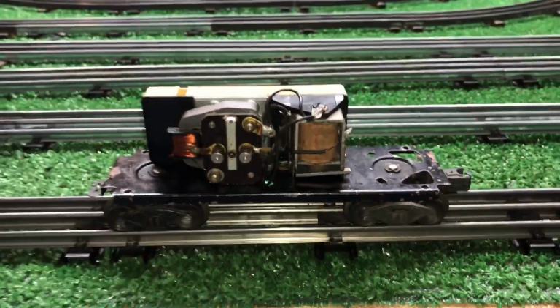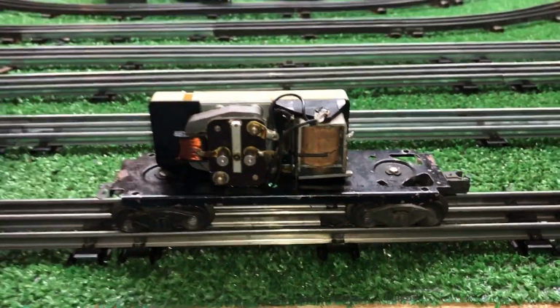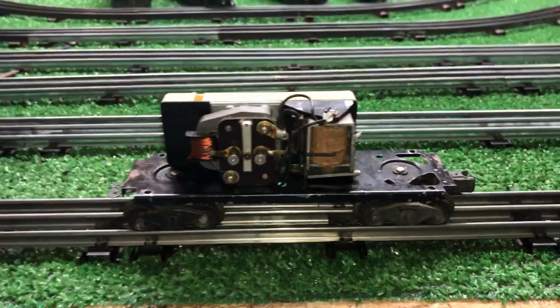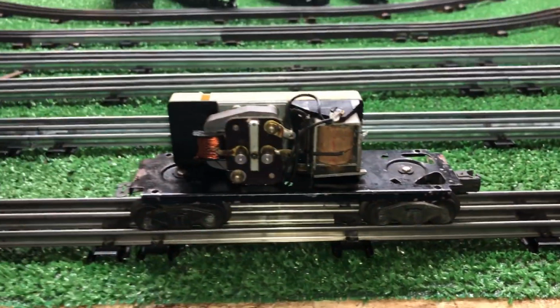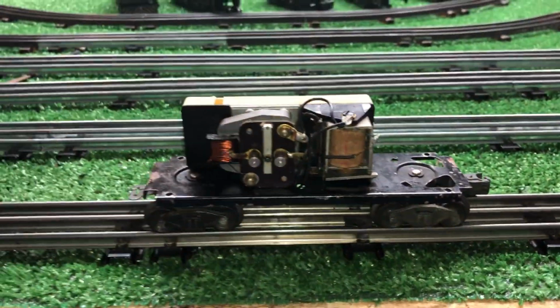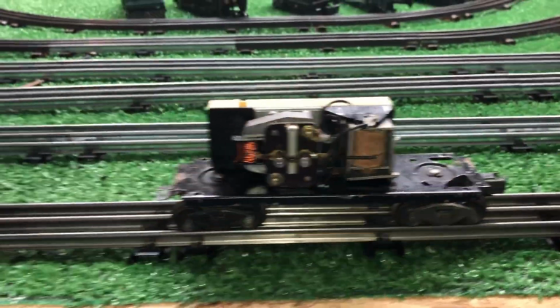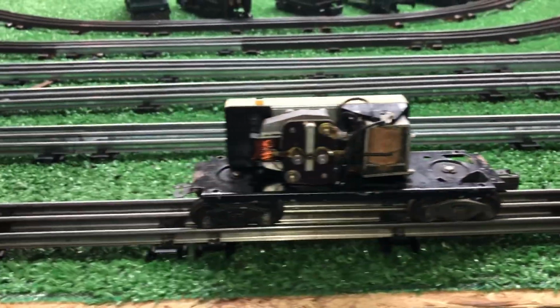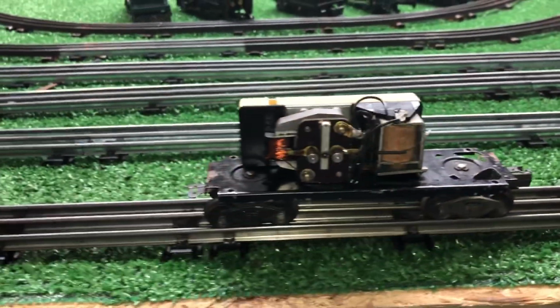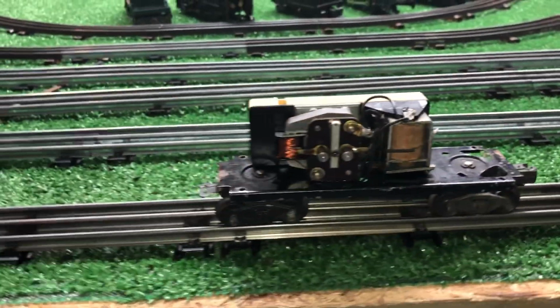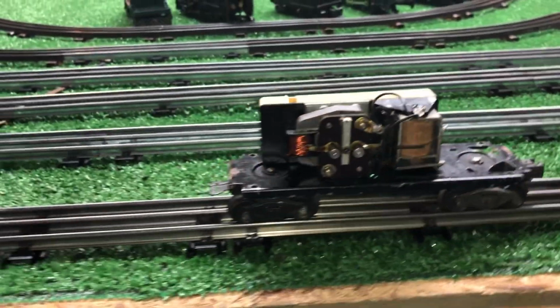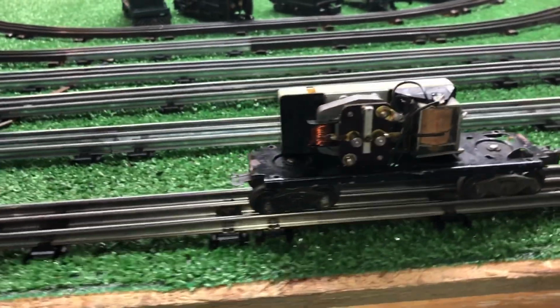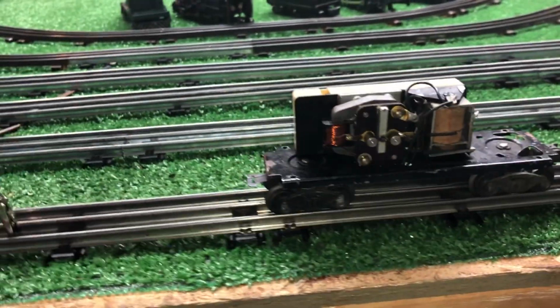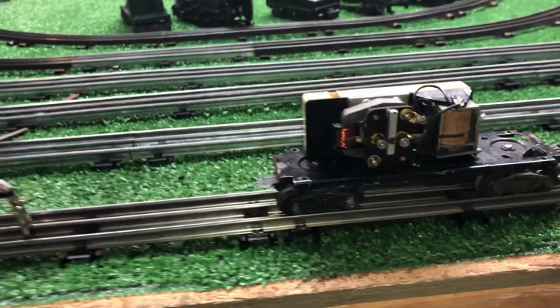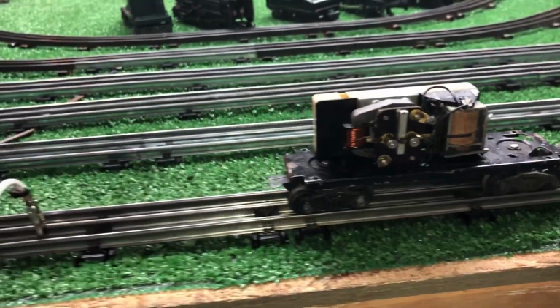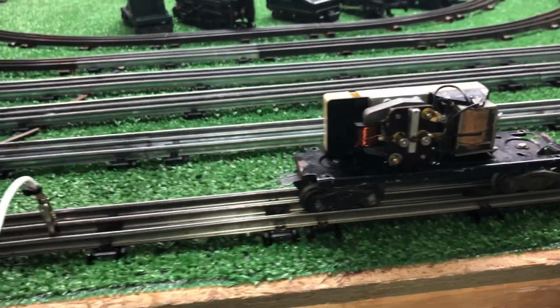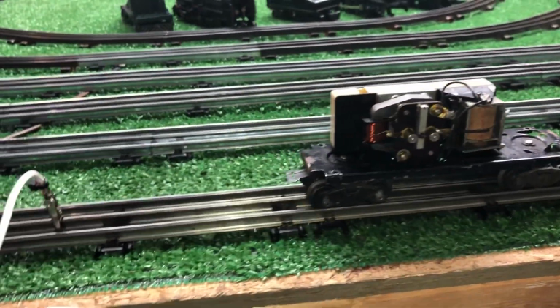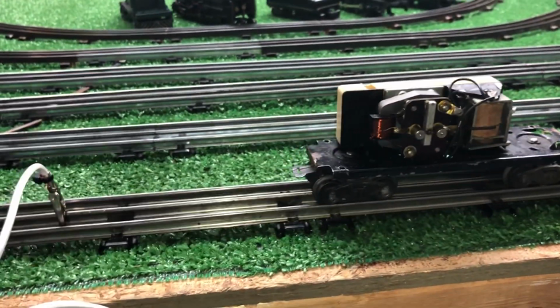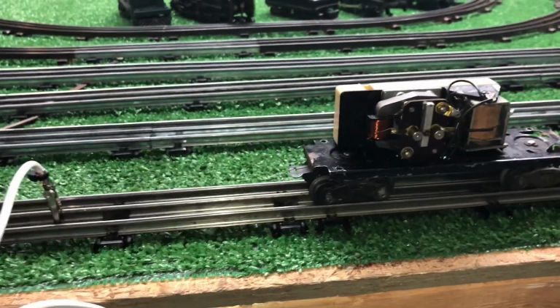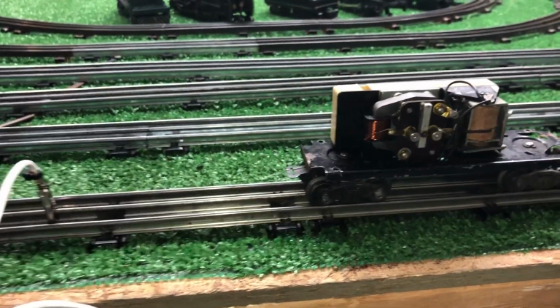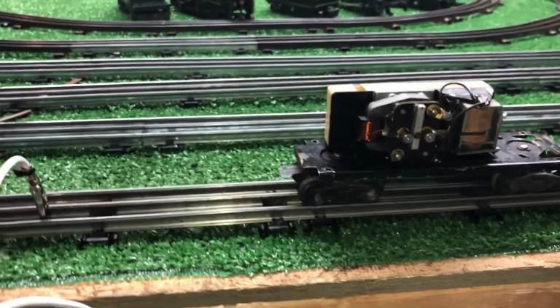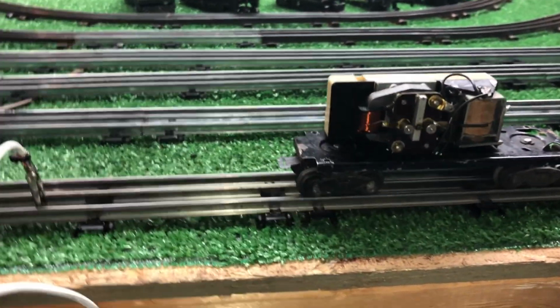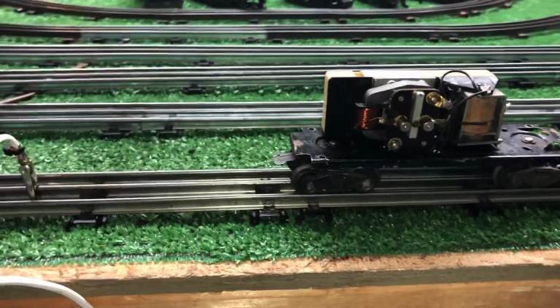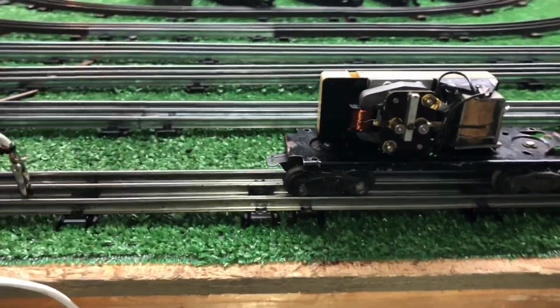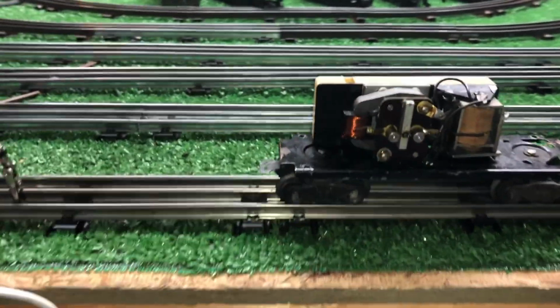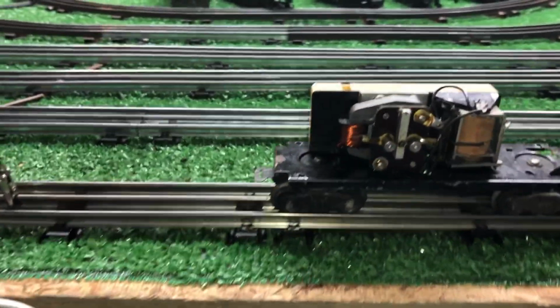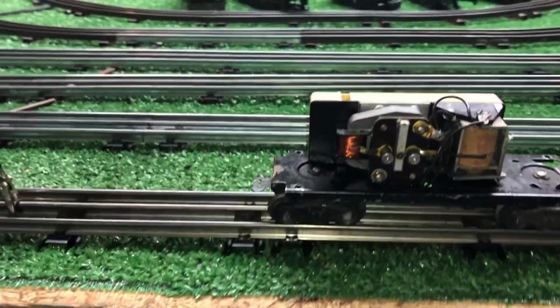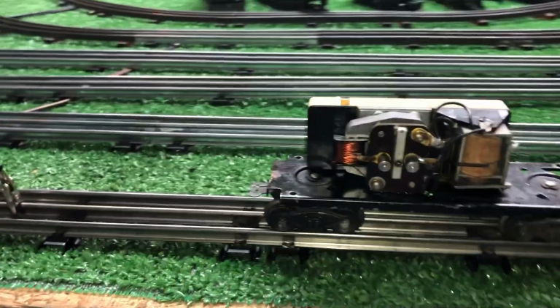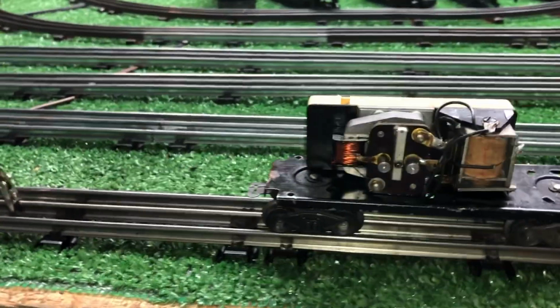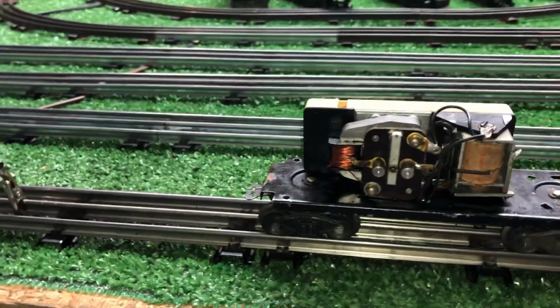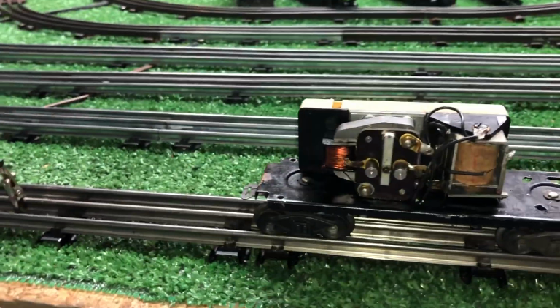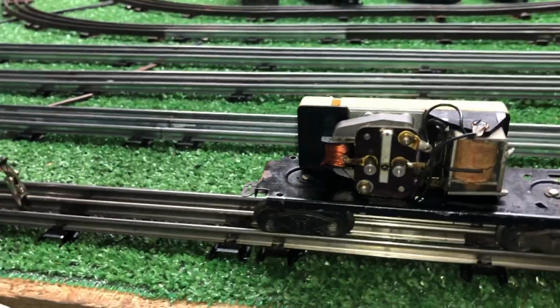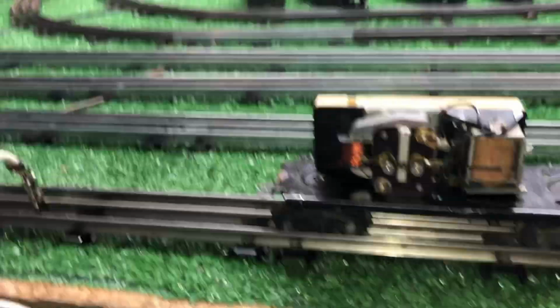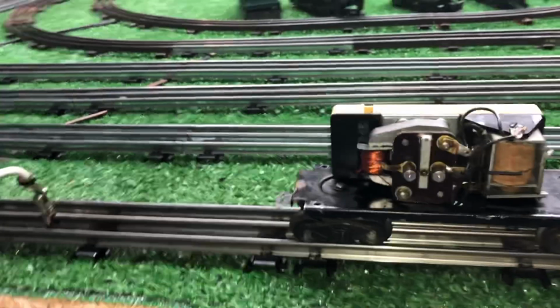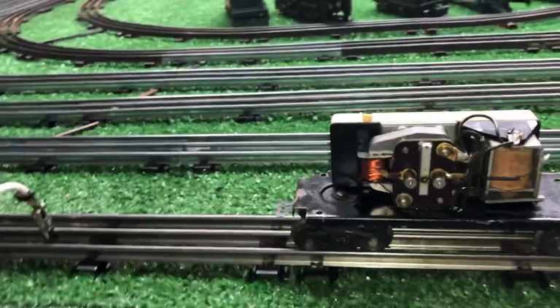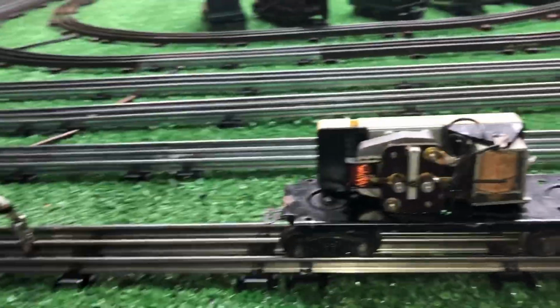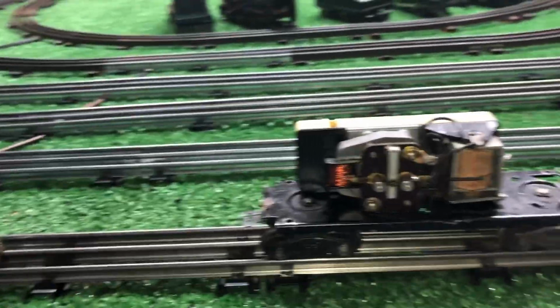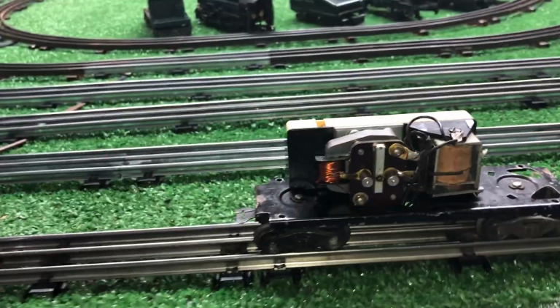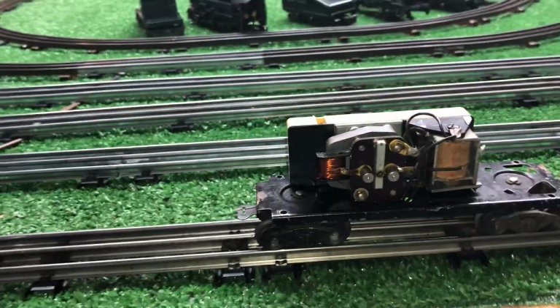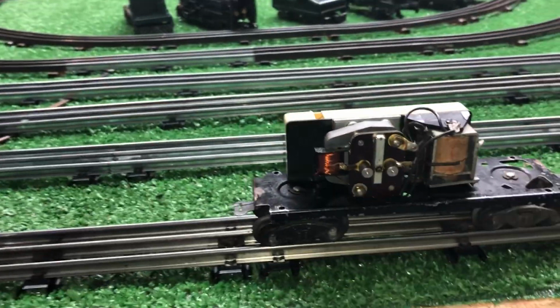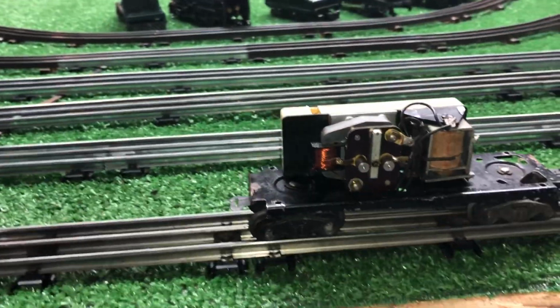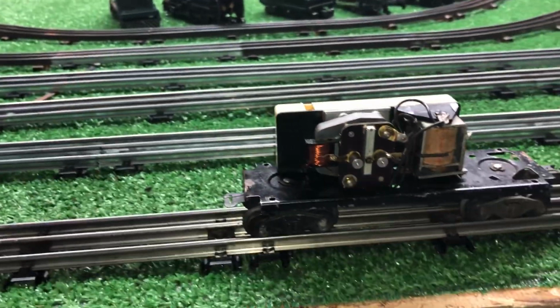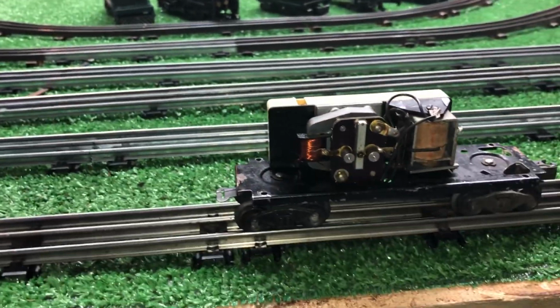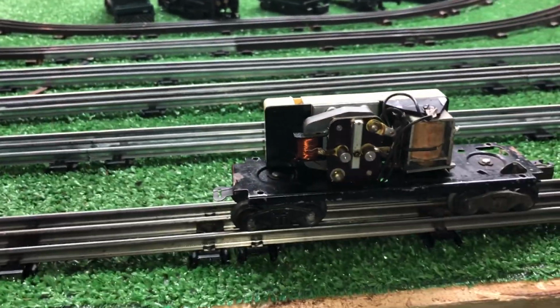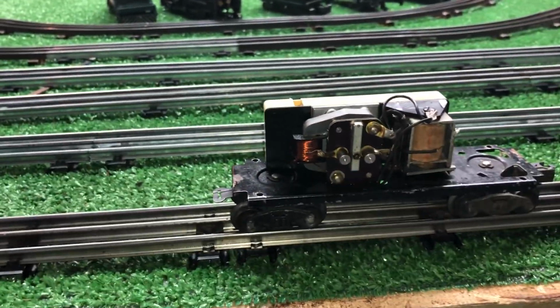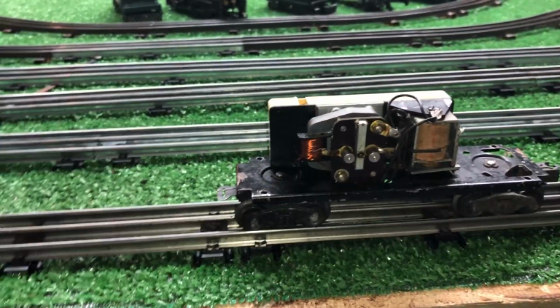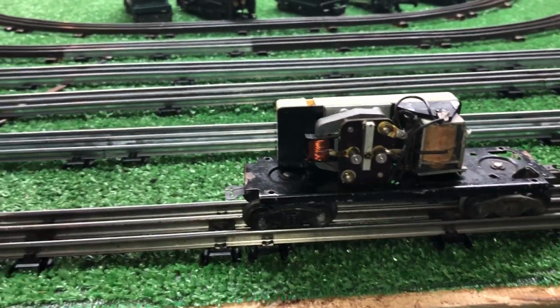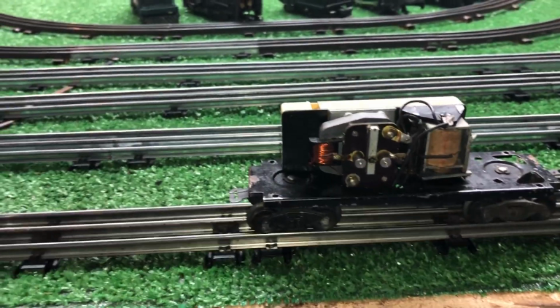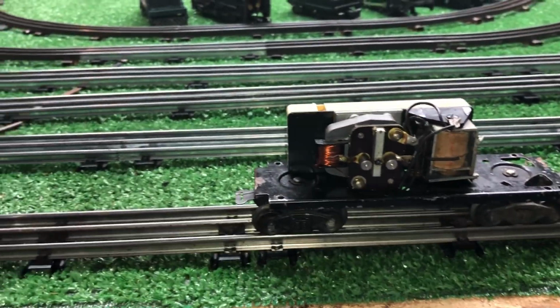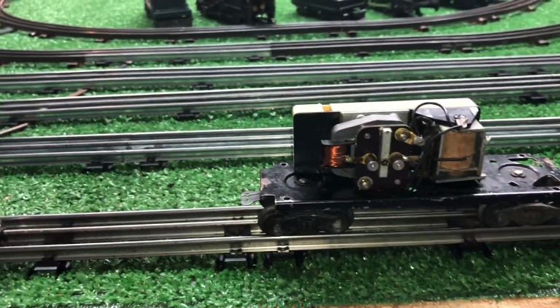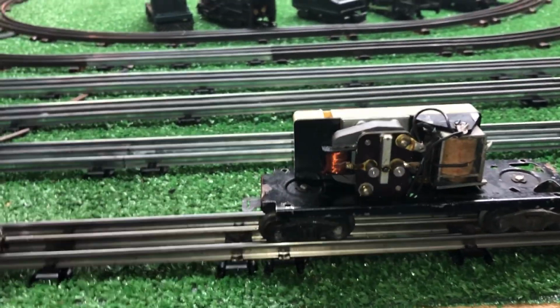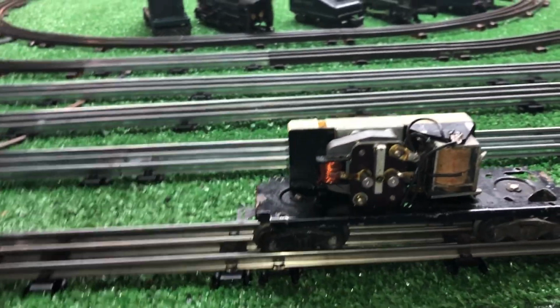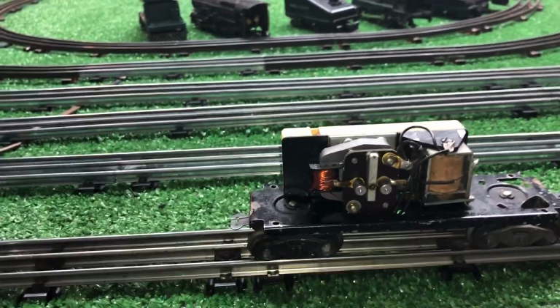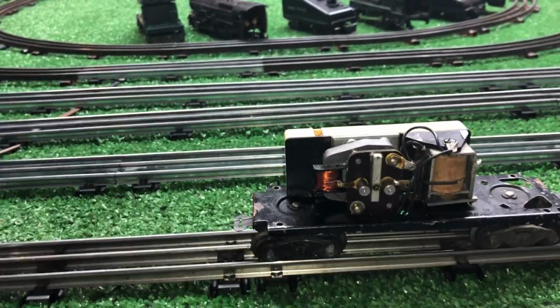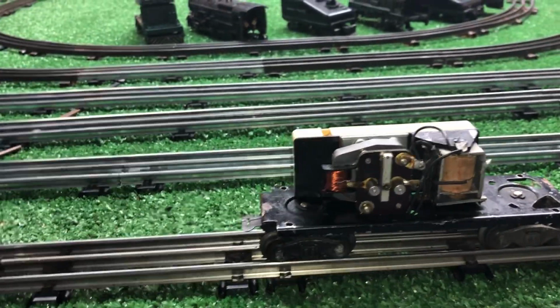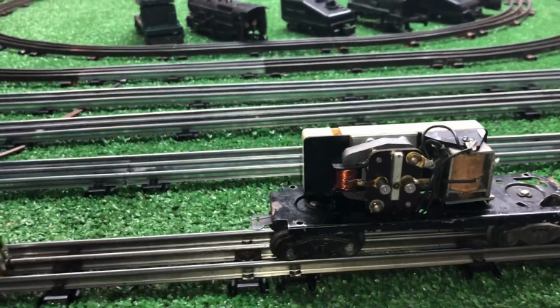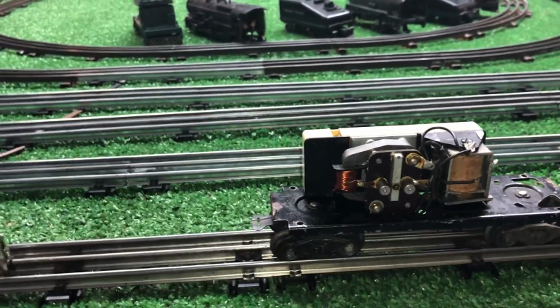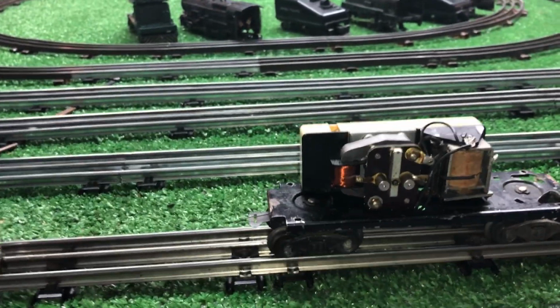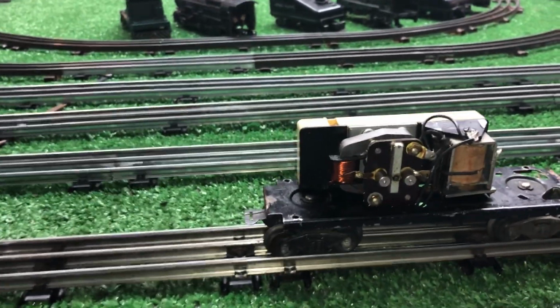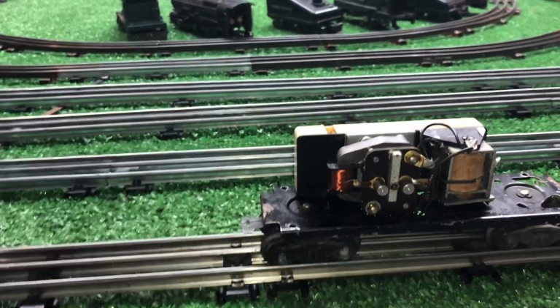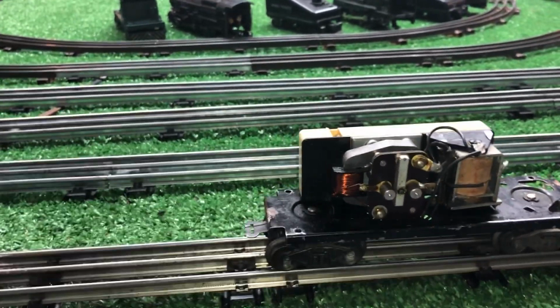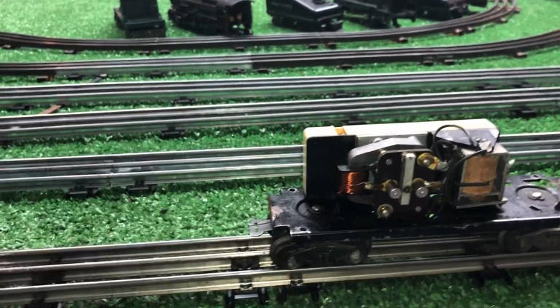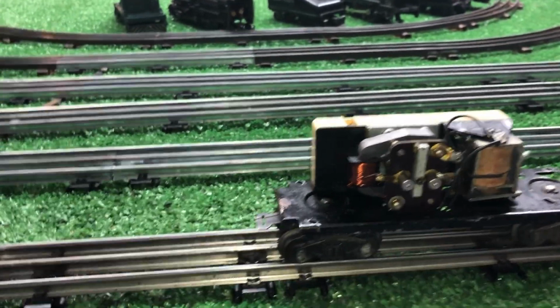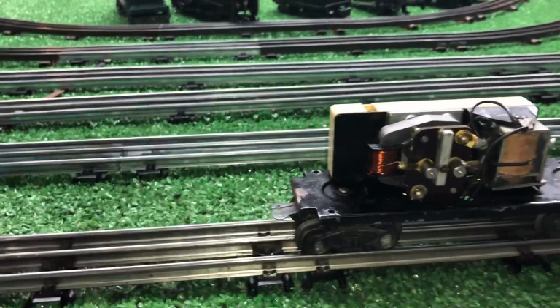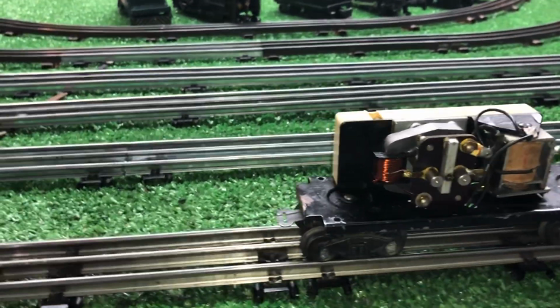Greetings, Benjamin J. from Ben's Trains with another in the series. What you're looking at, of course, is a Lionel Whistling Tender.